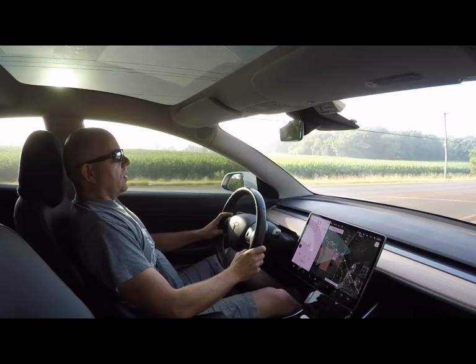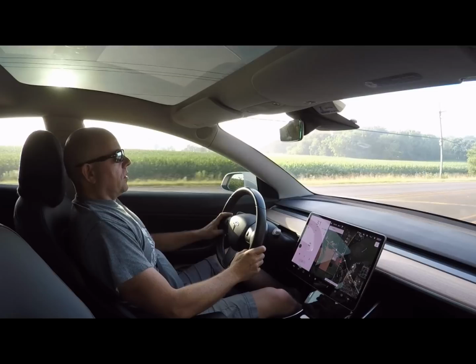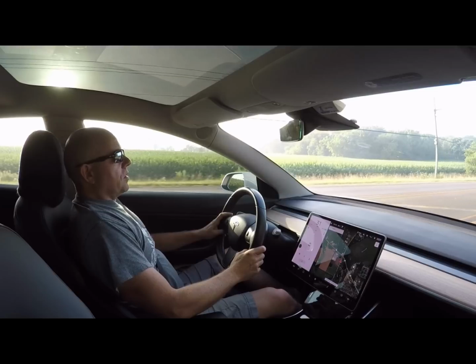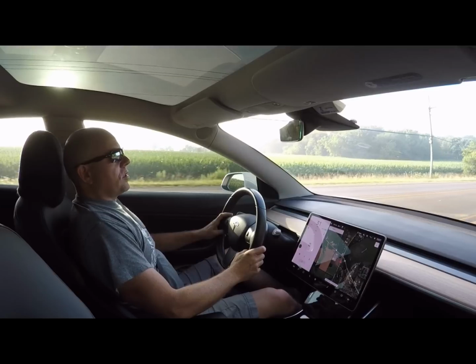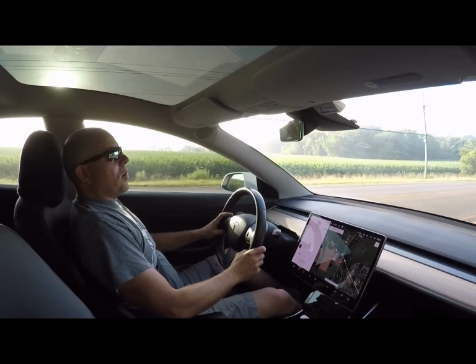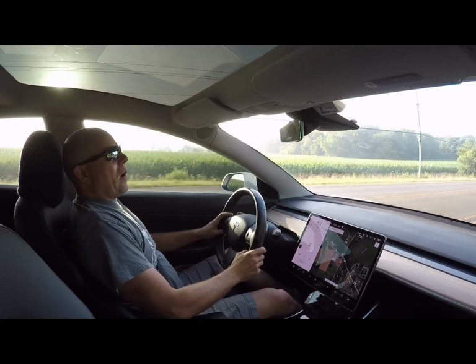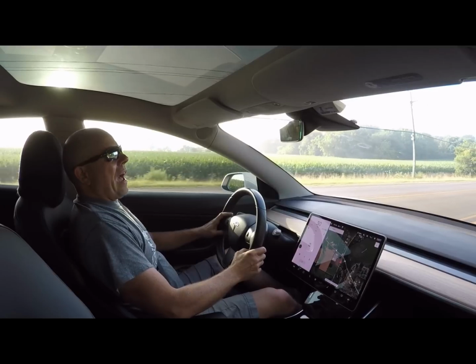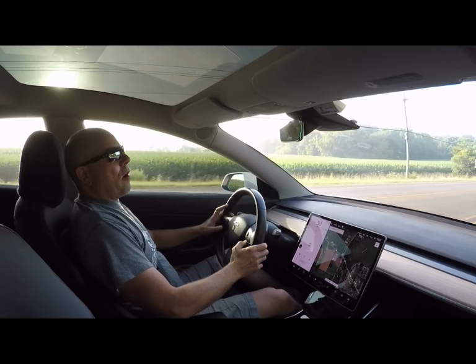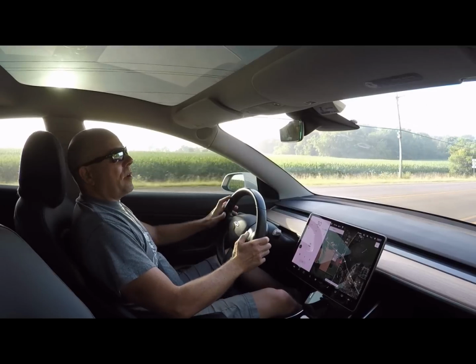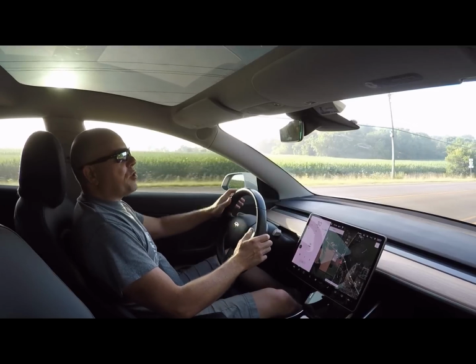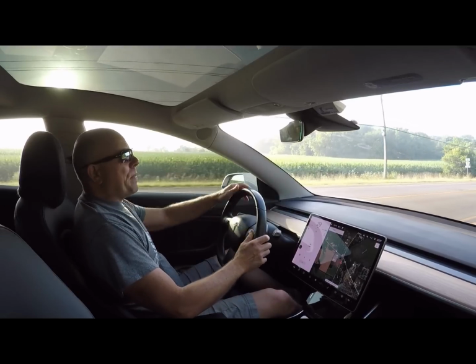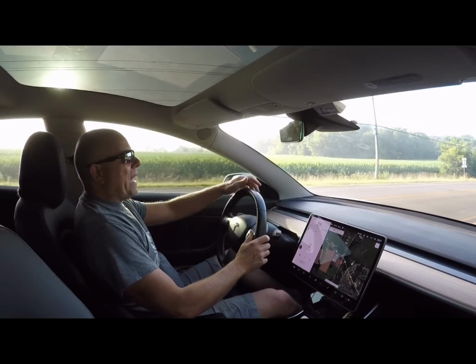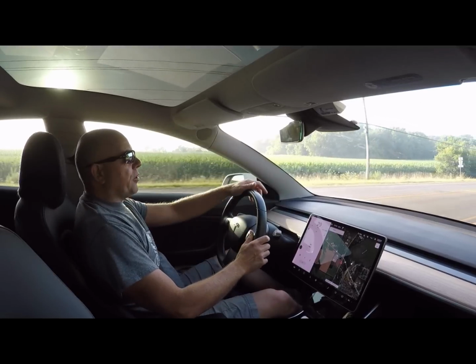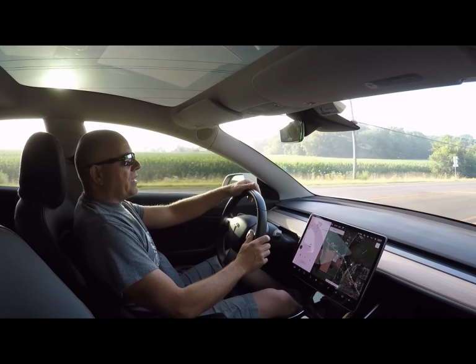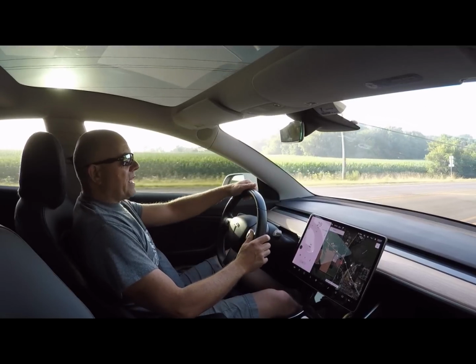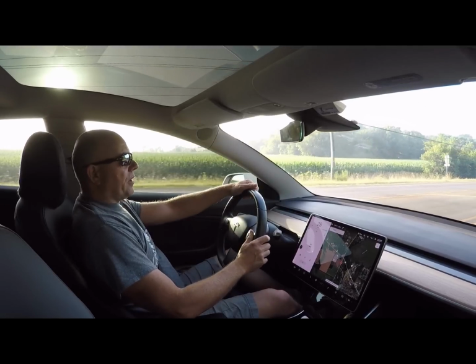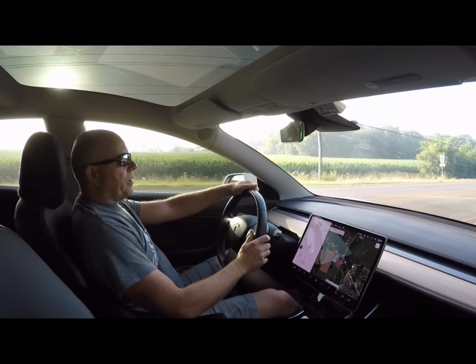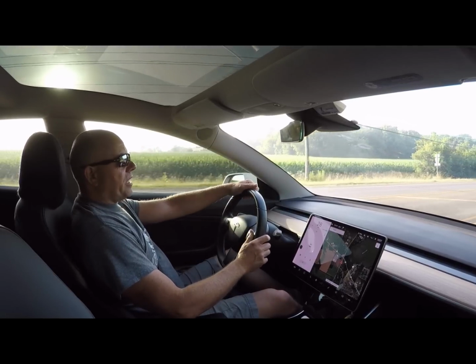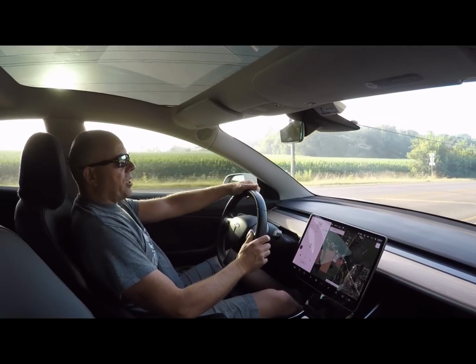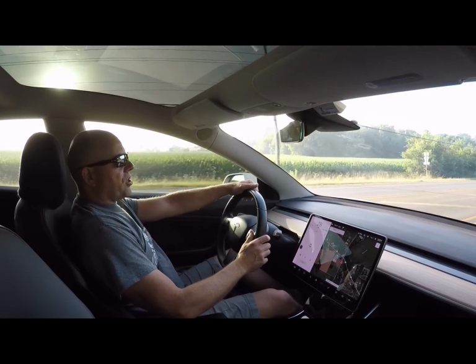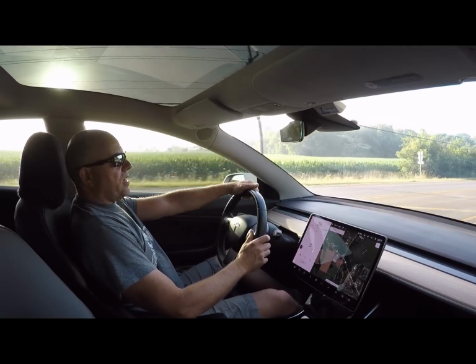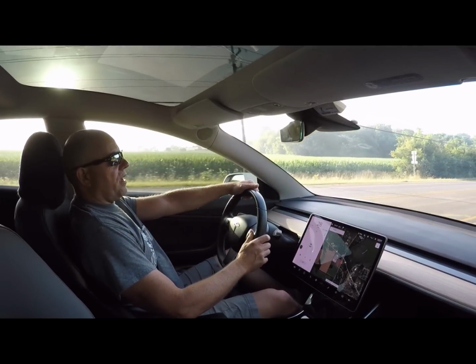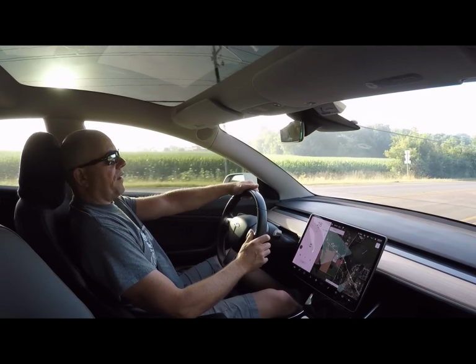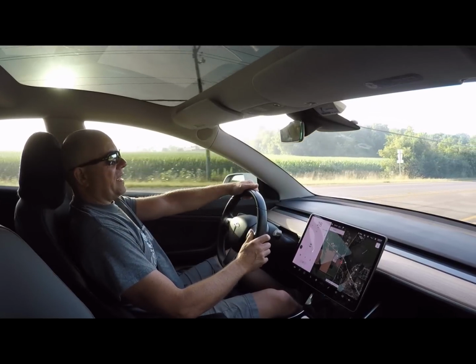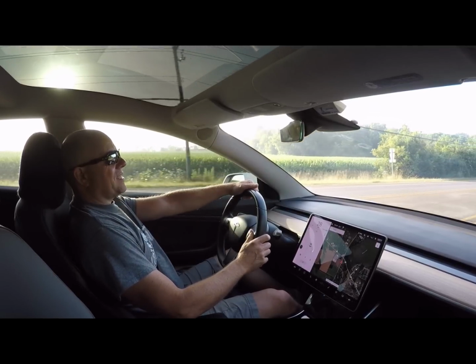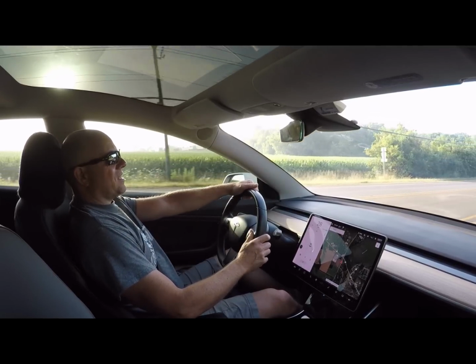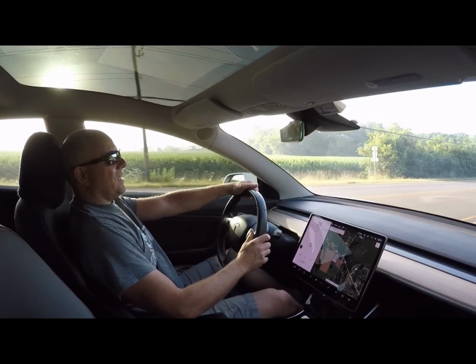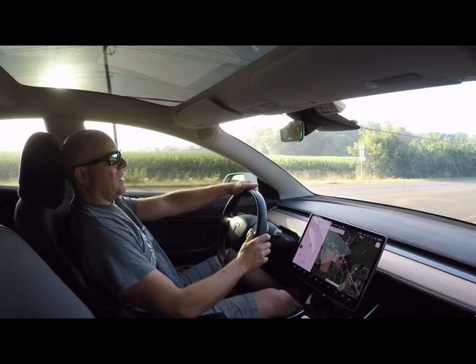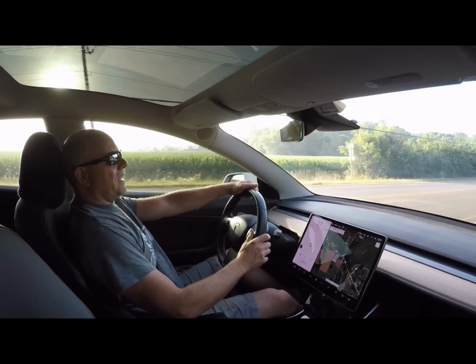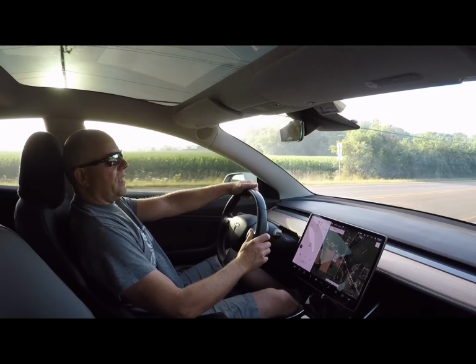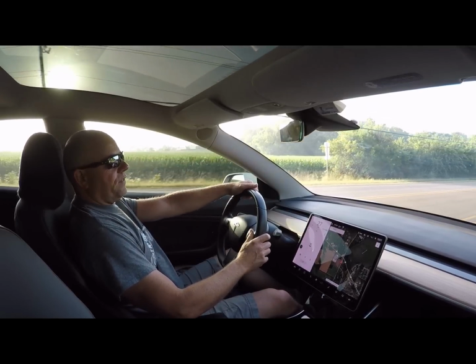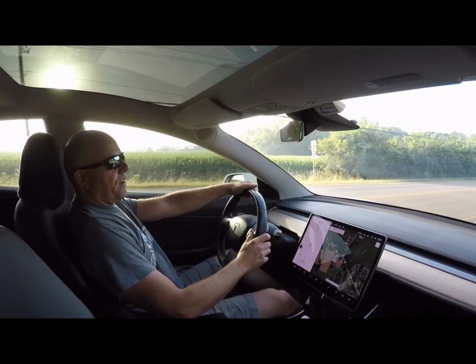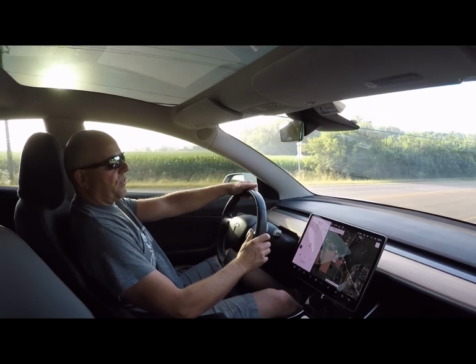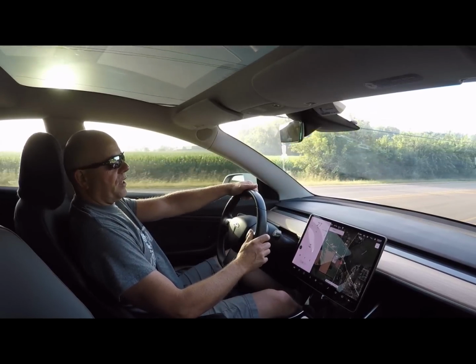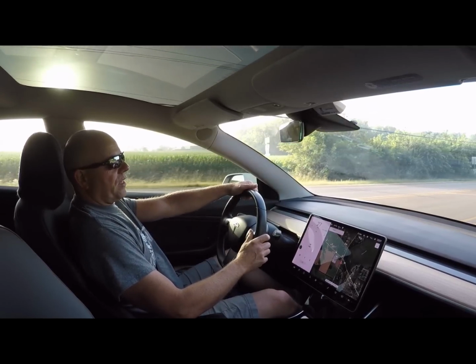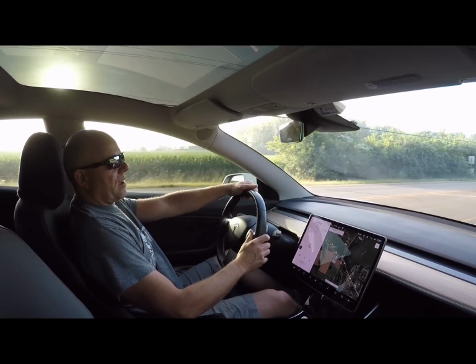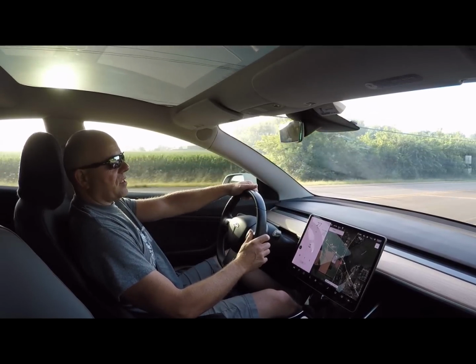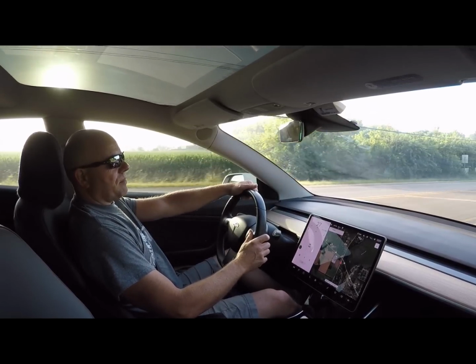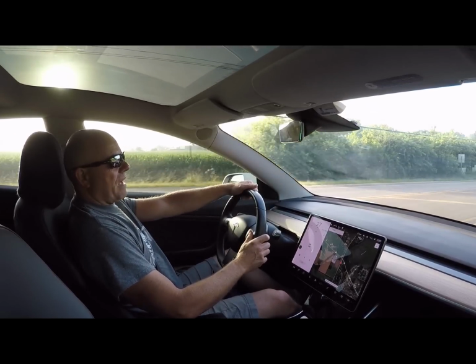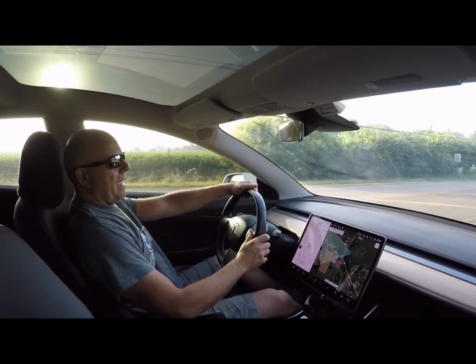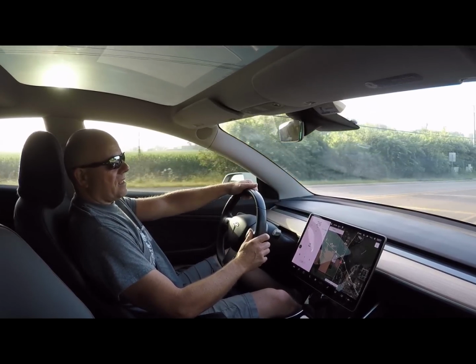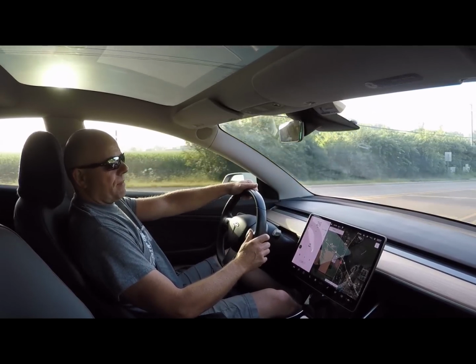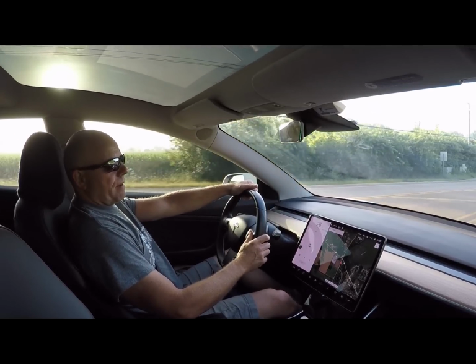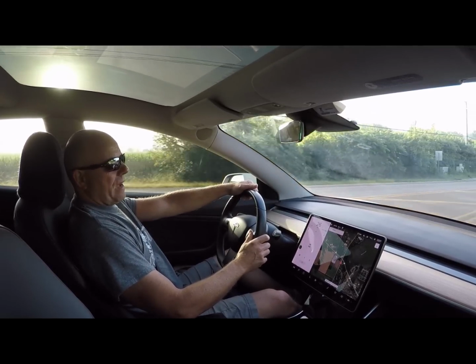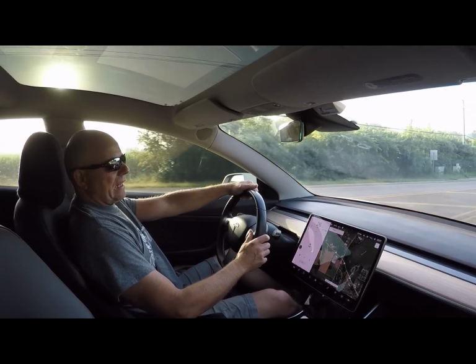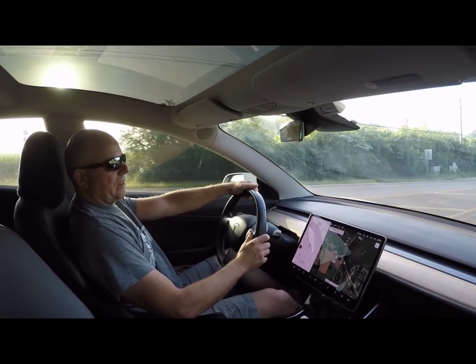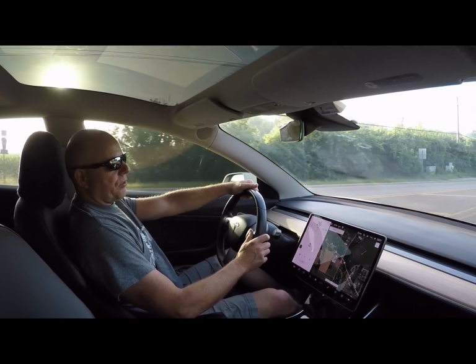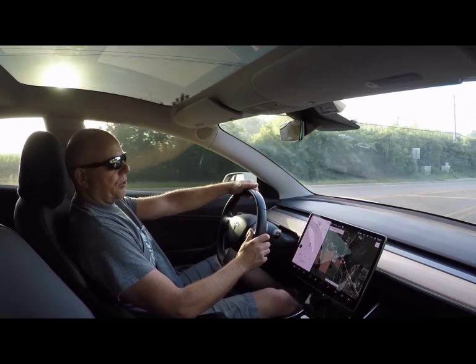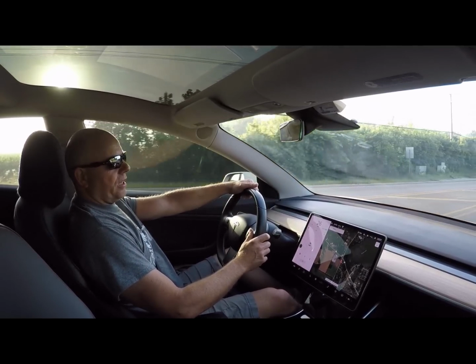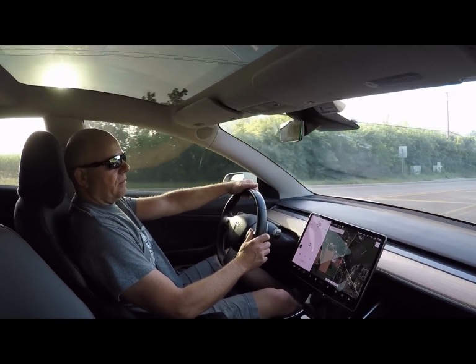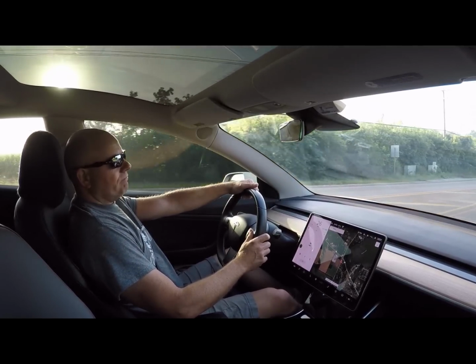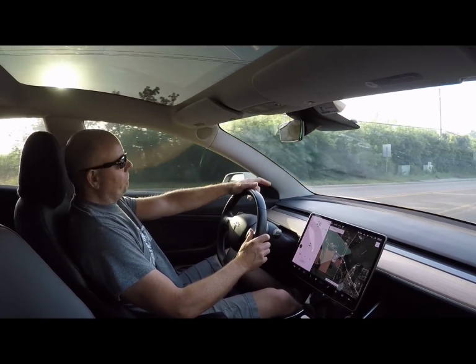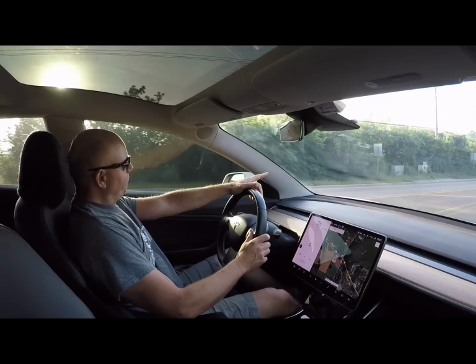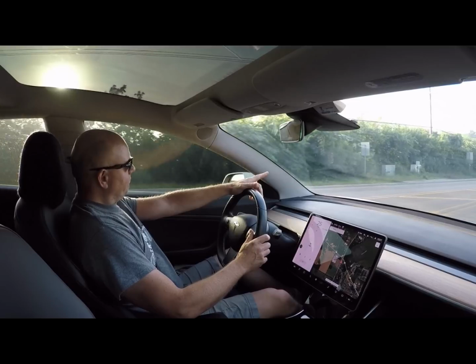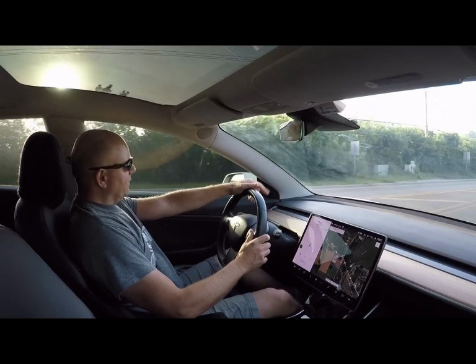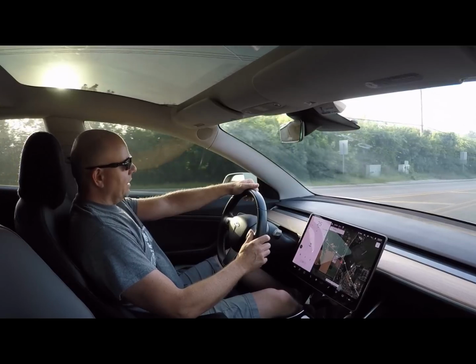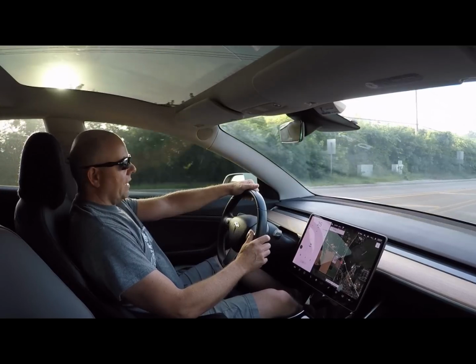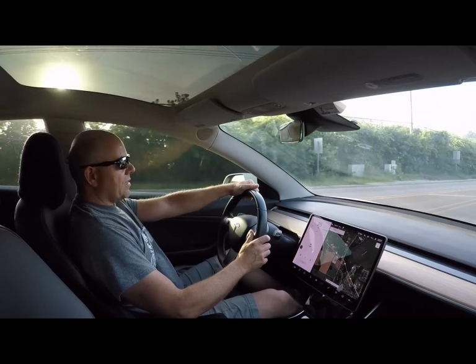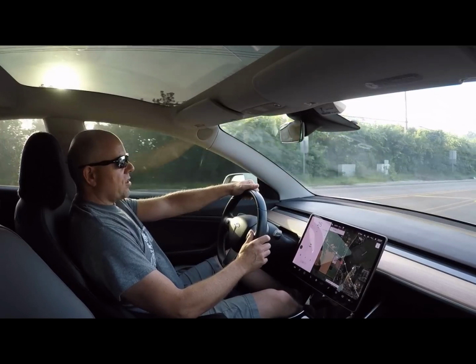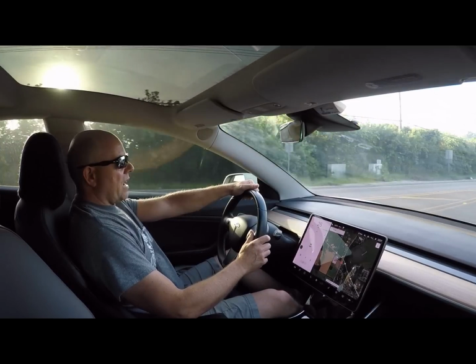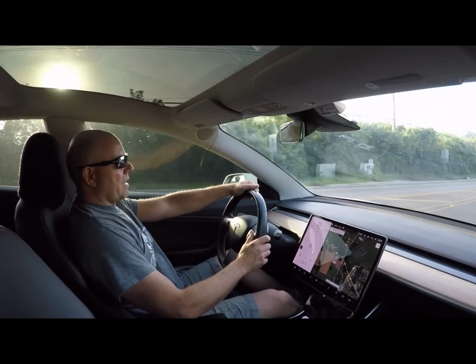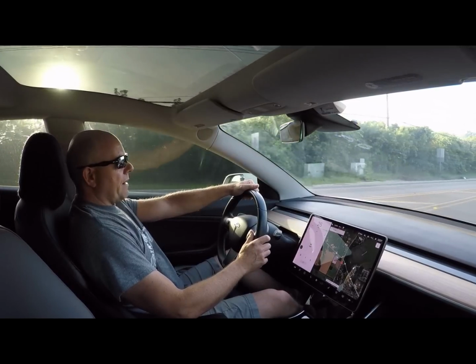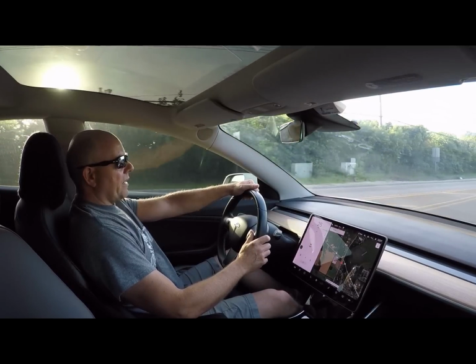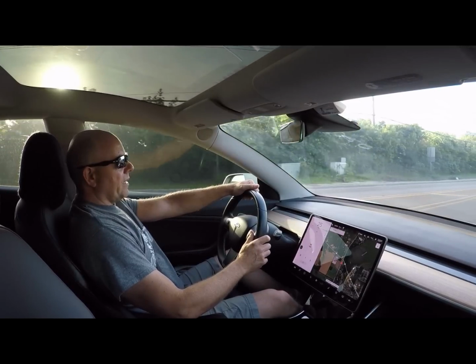How much battery degradation have I seen in 50,000 miles on my Model 3? Let's talk about it.